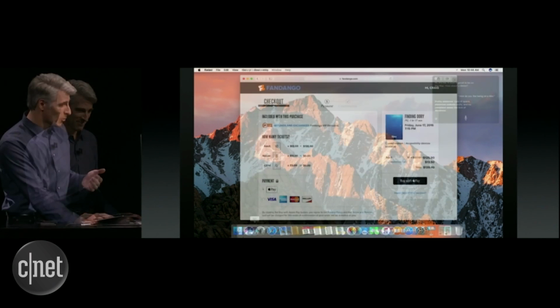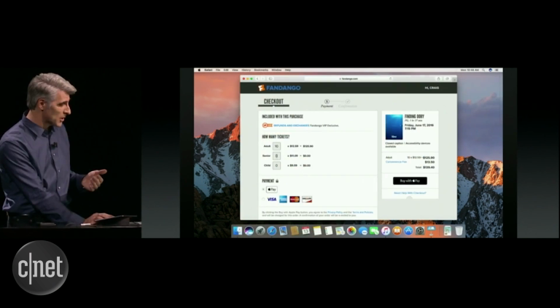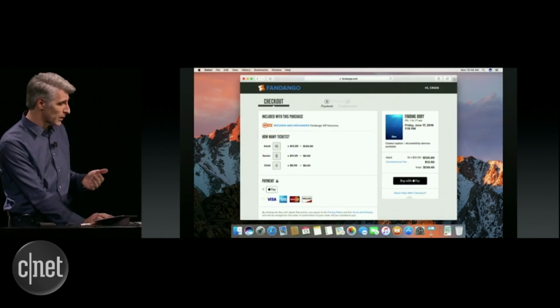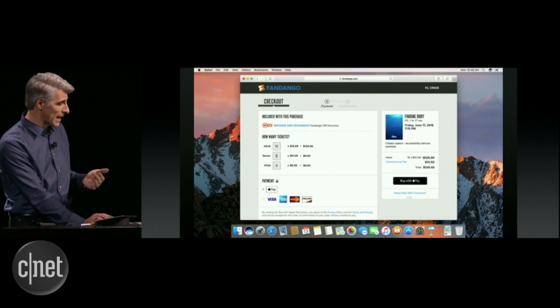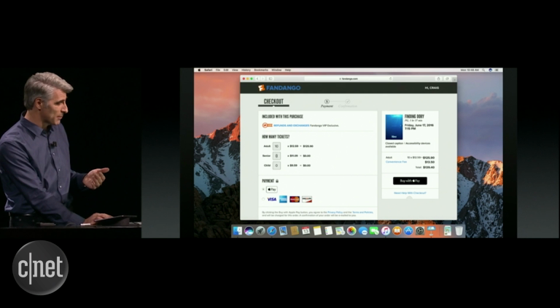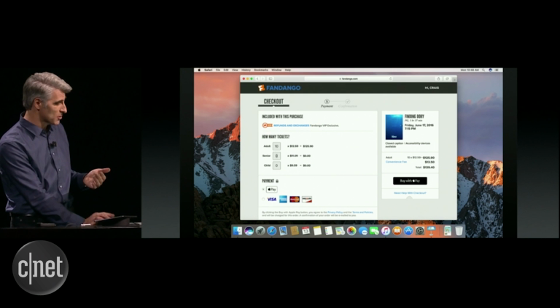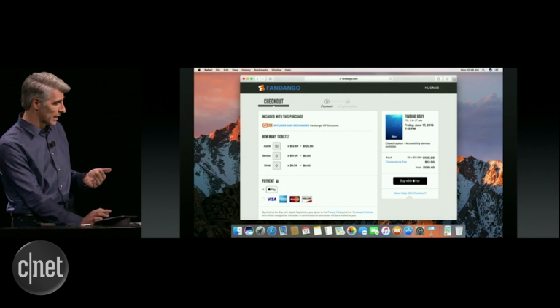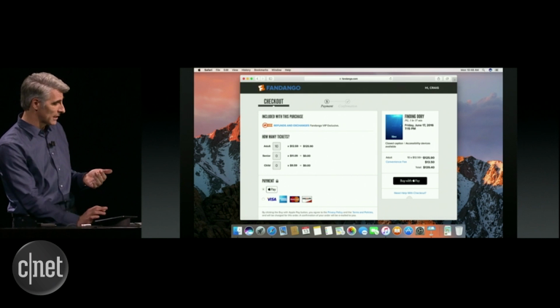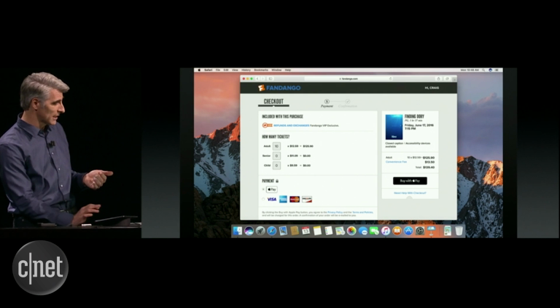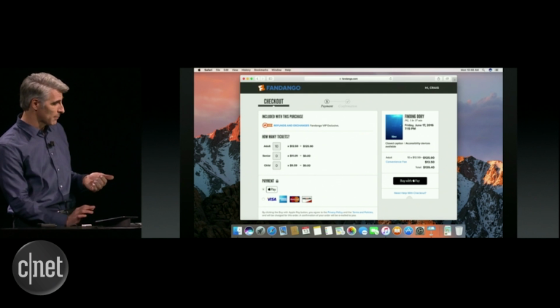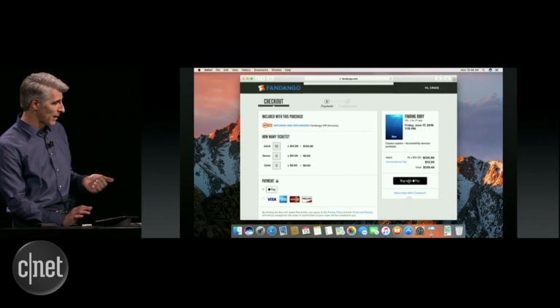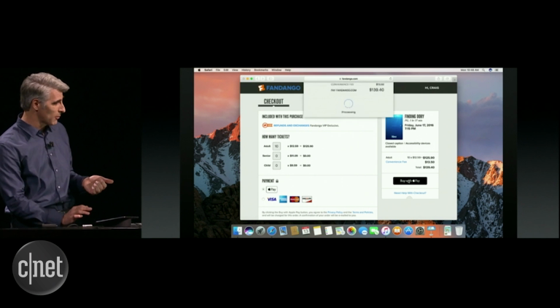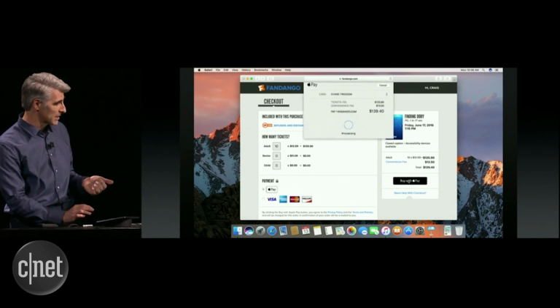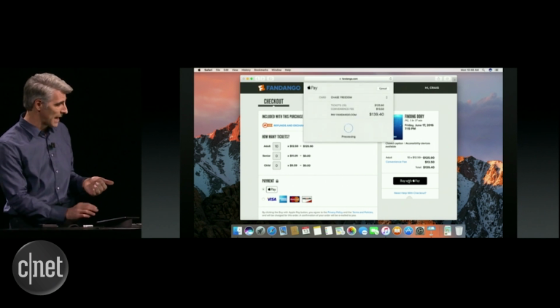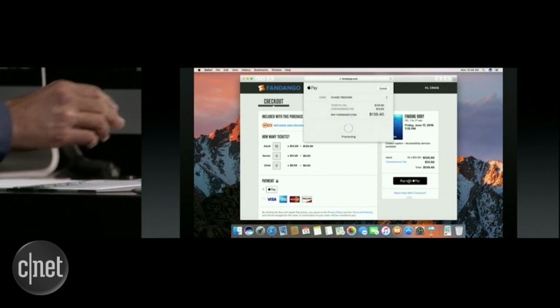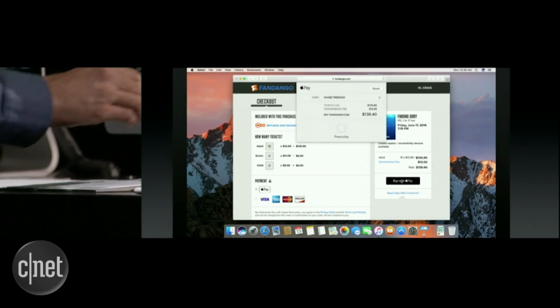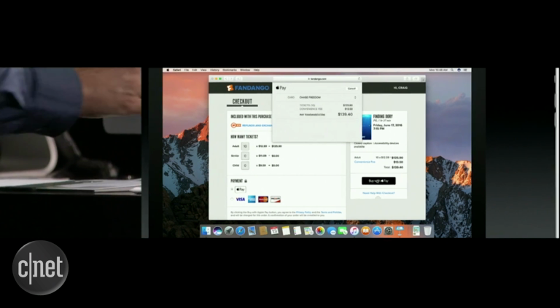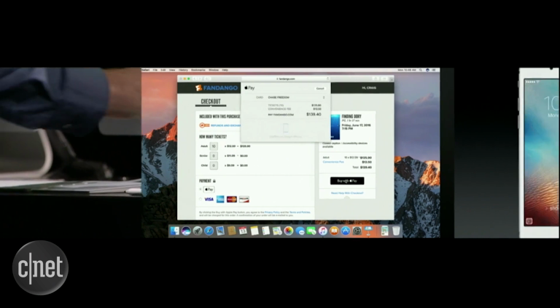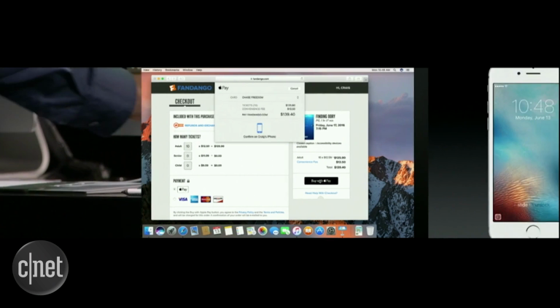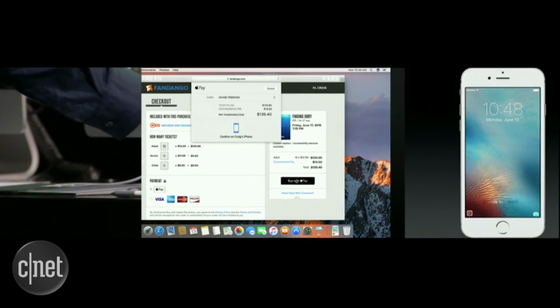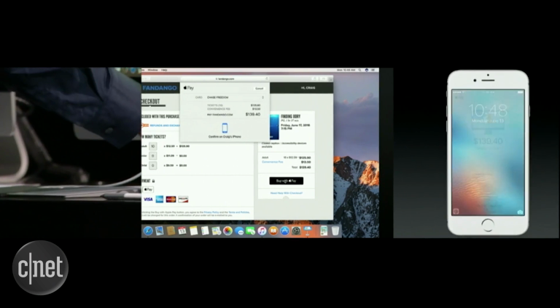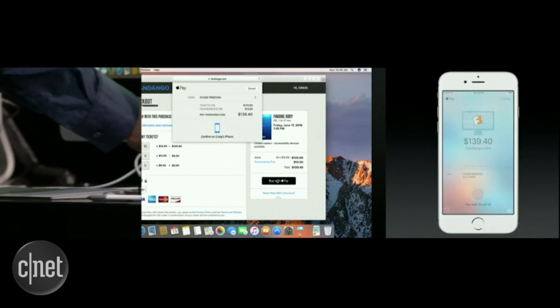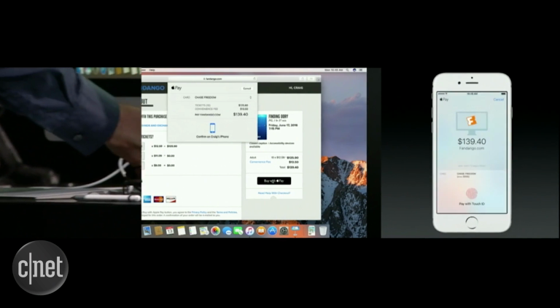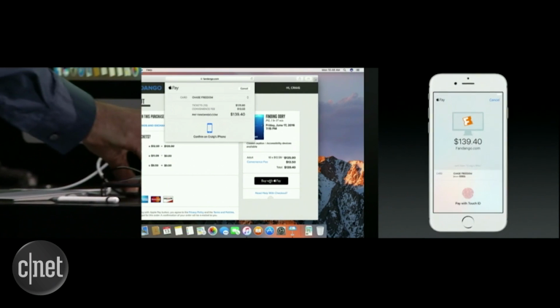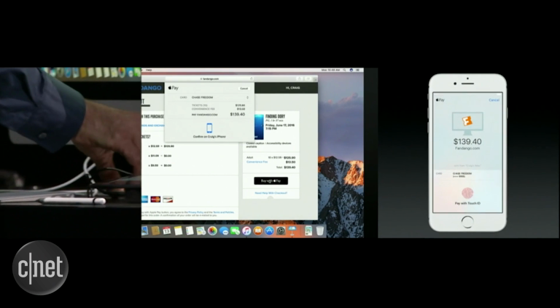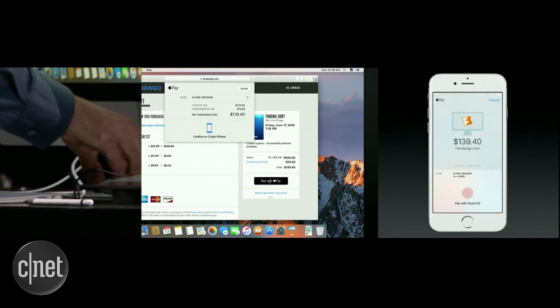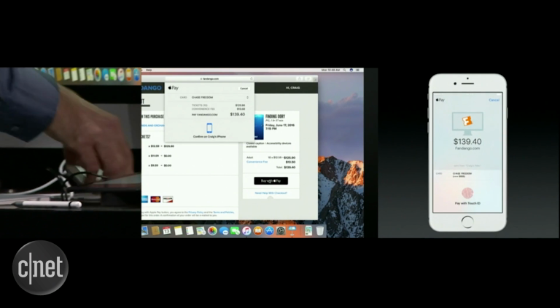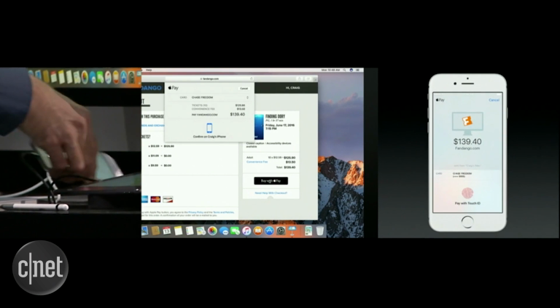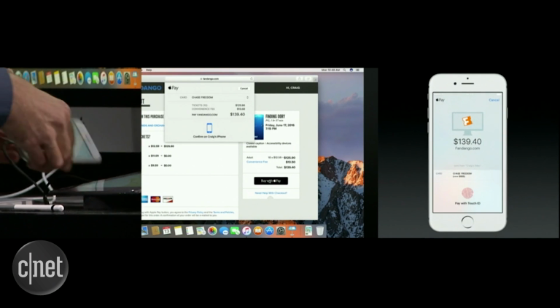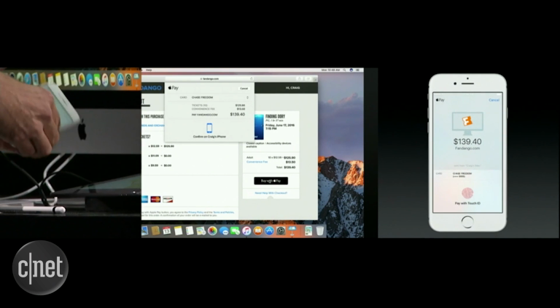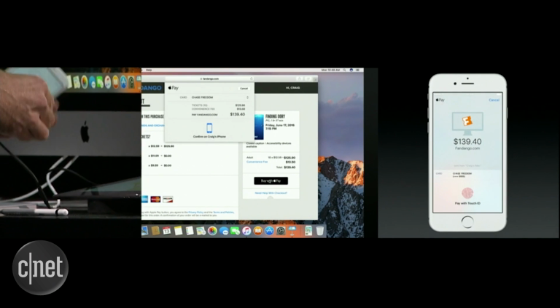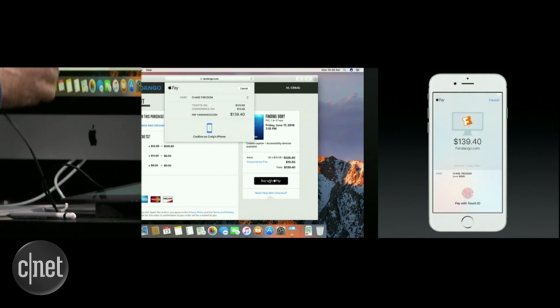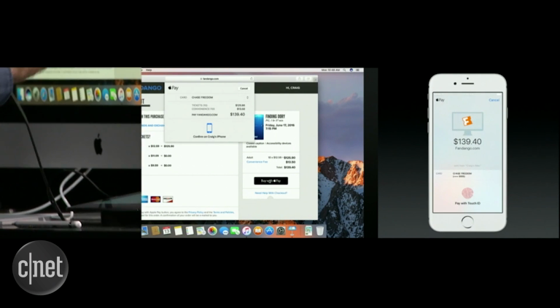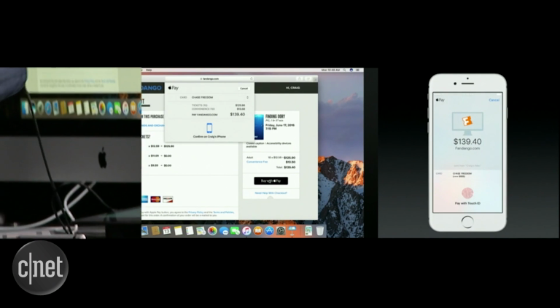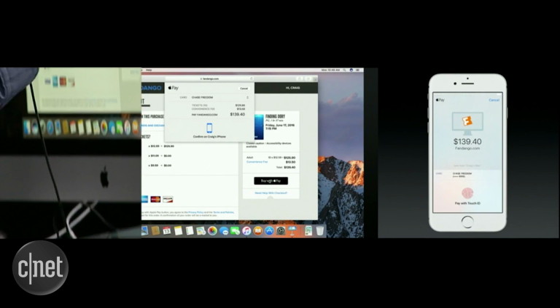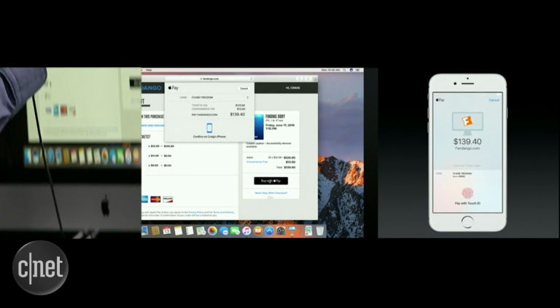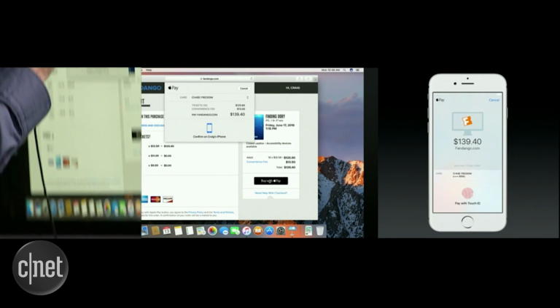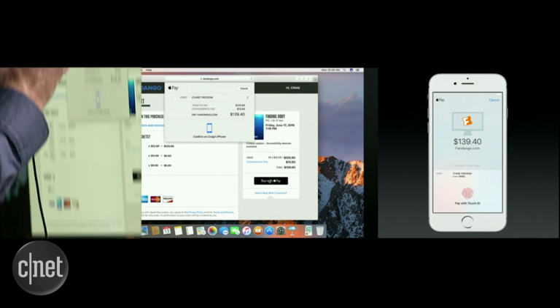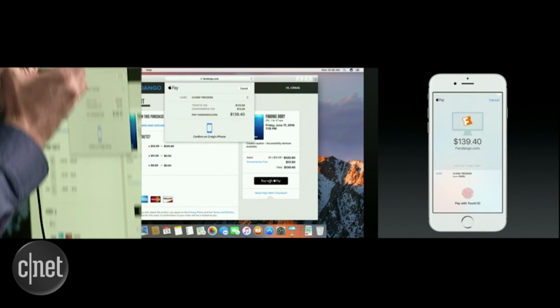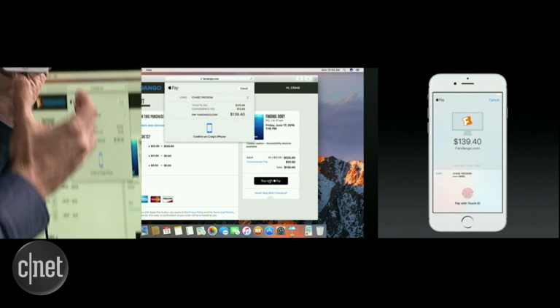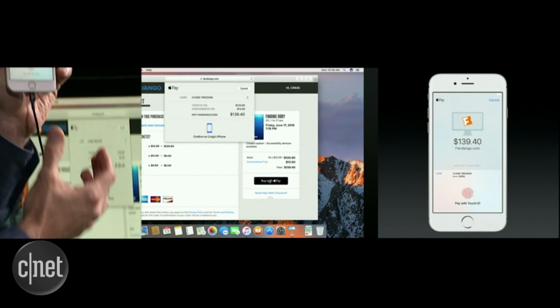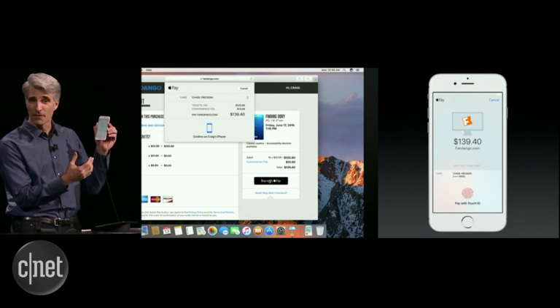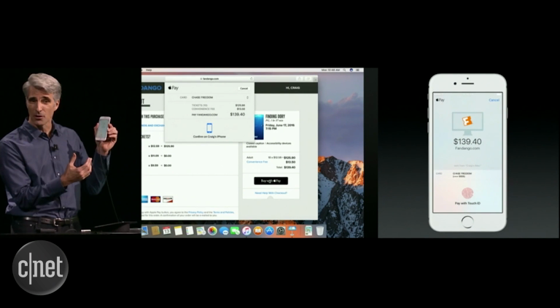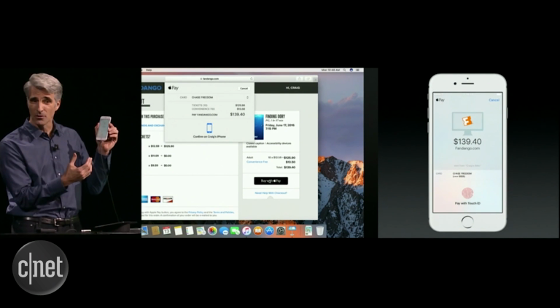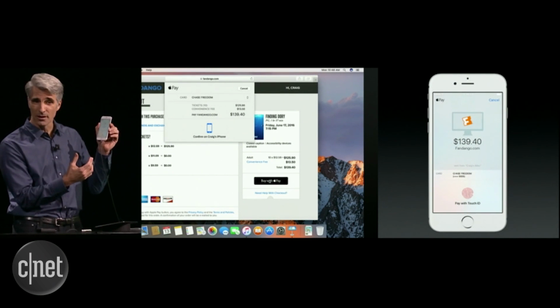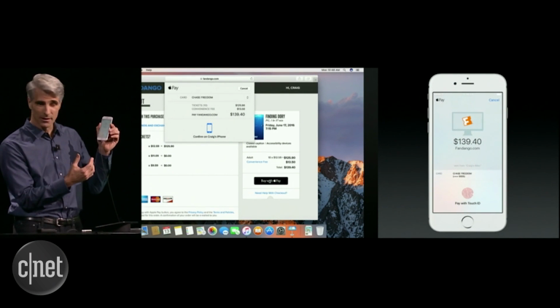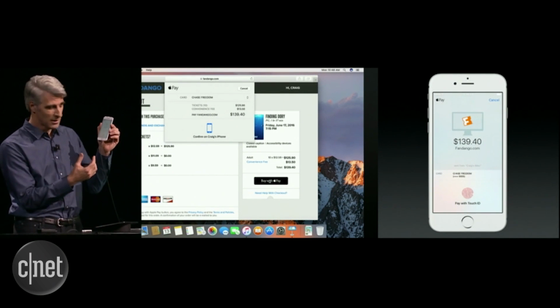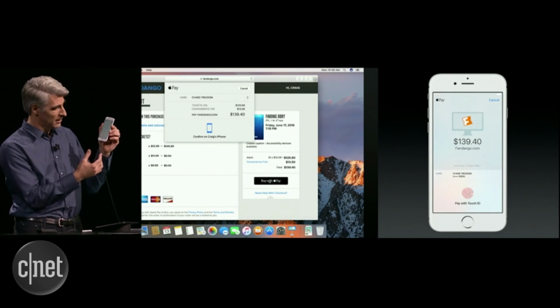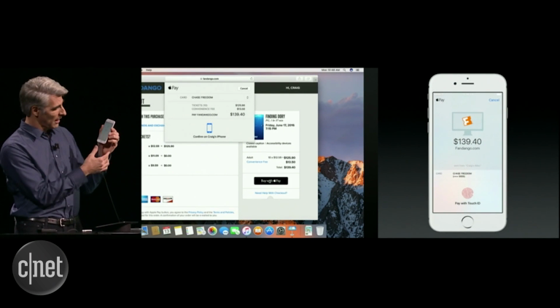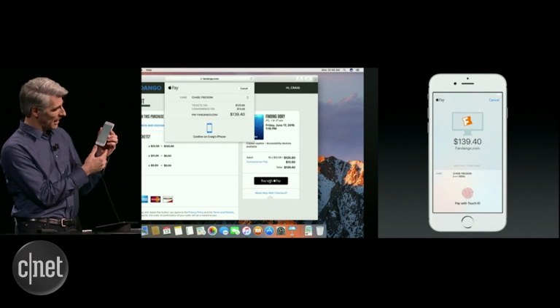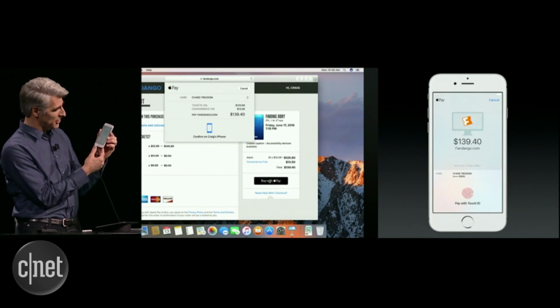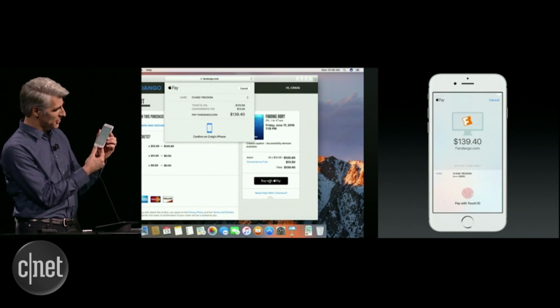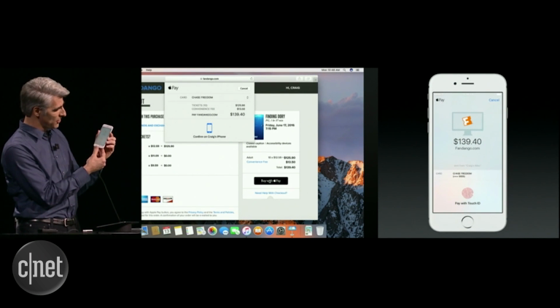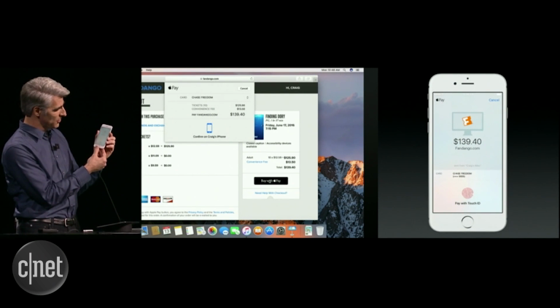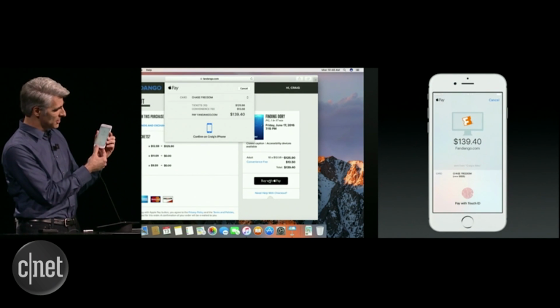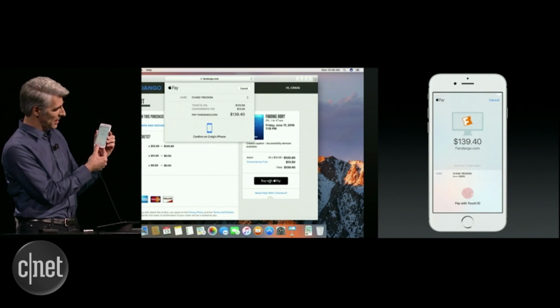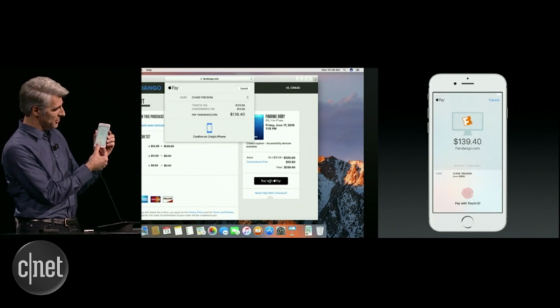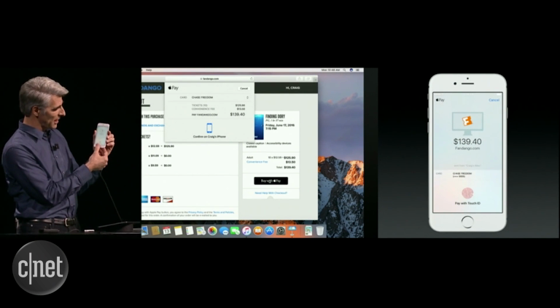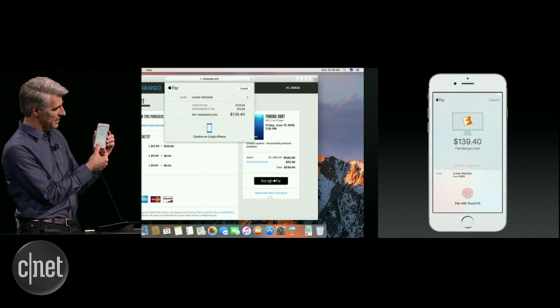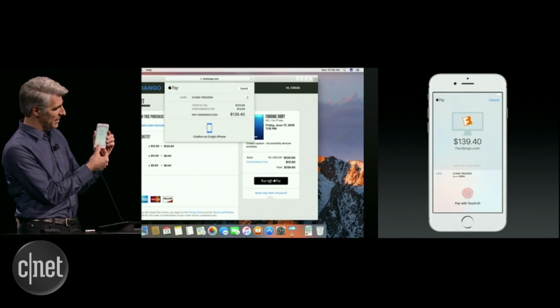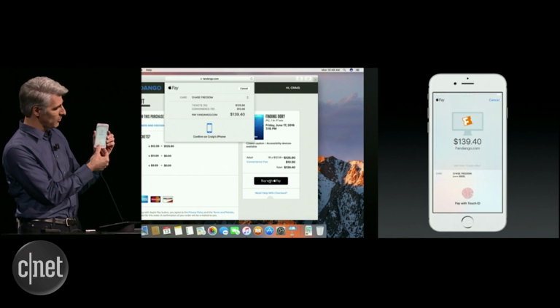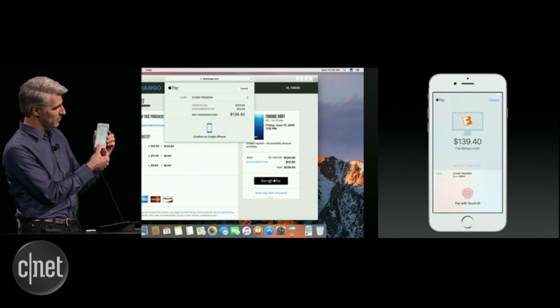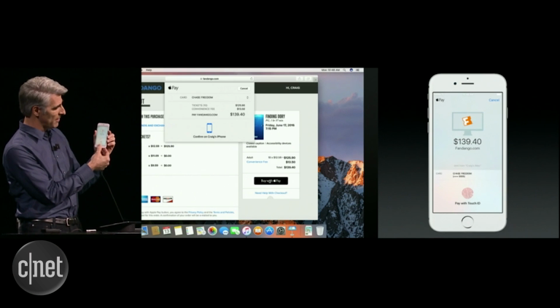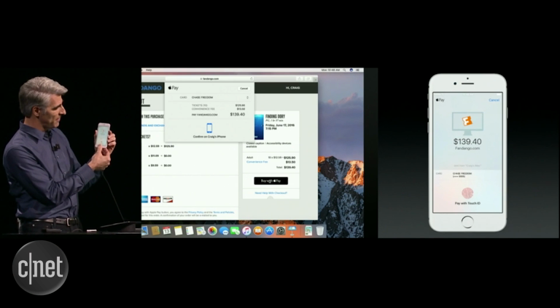Apple Pay is also coming to the web. If you buy something online, you'll be able to pay using an Apple Watch or using your iPhone with Touch ID.